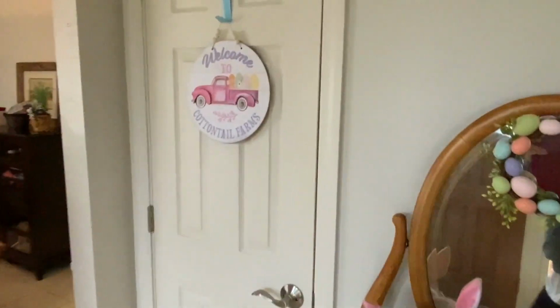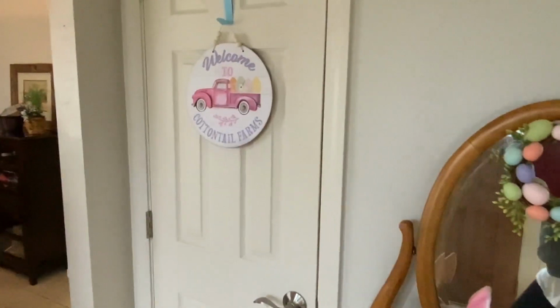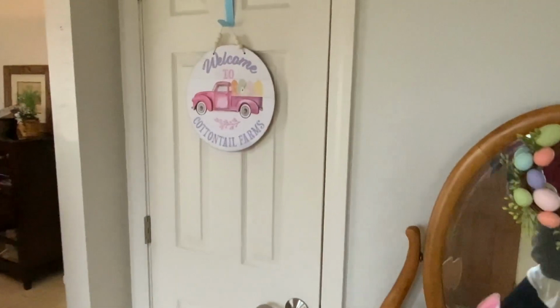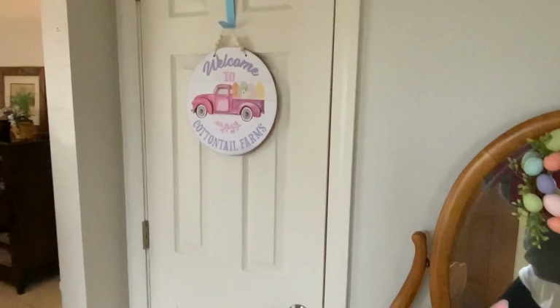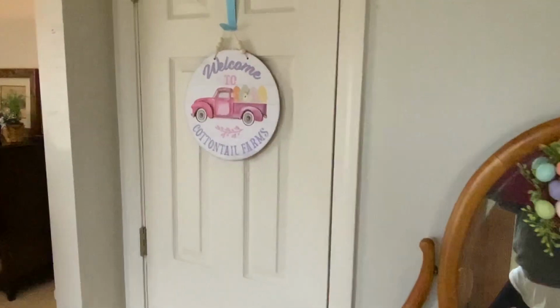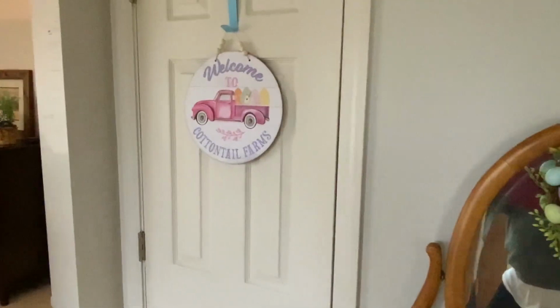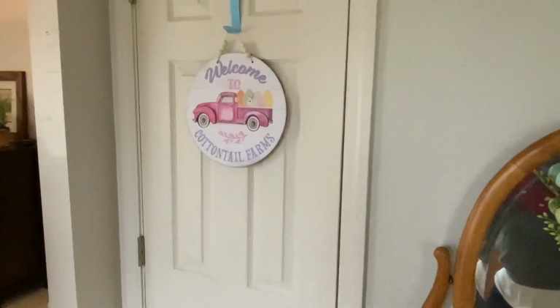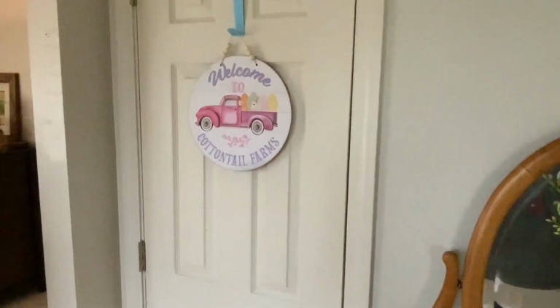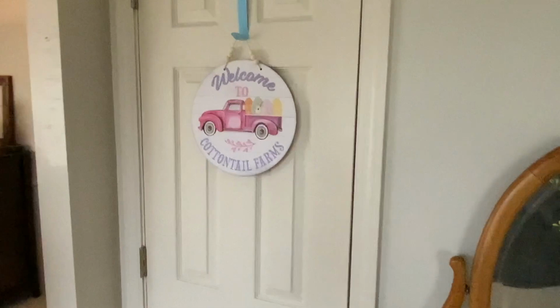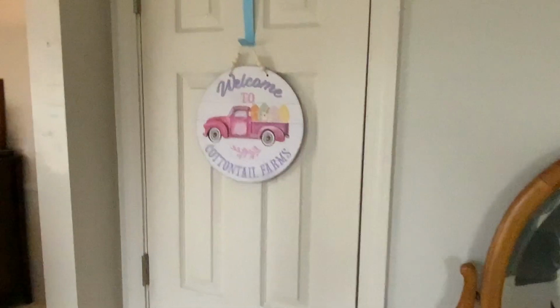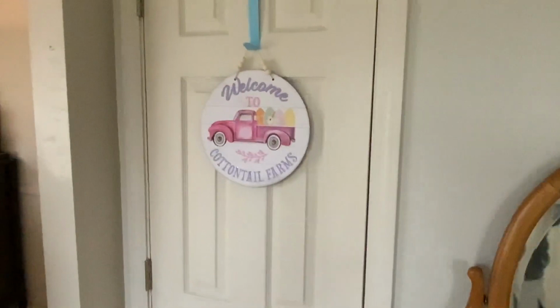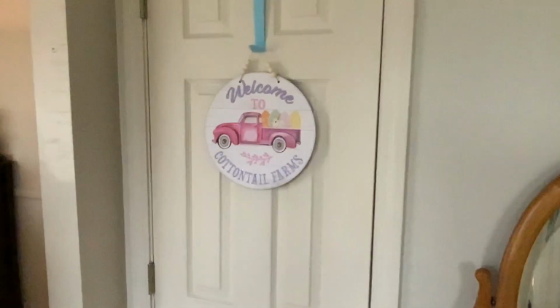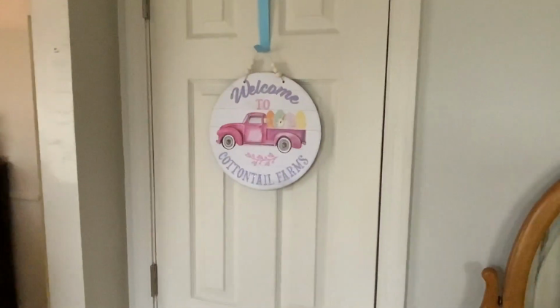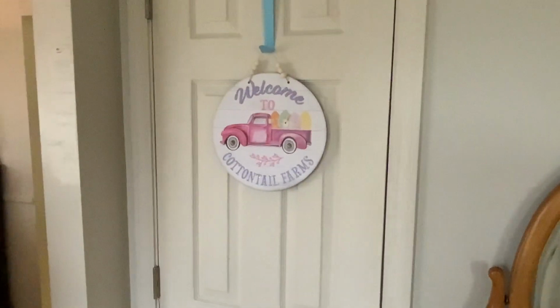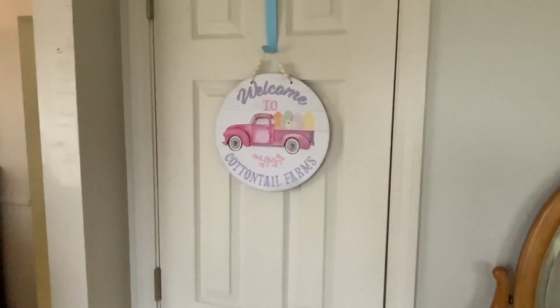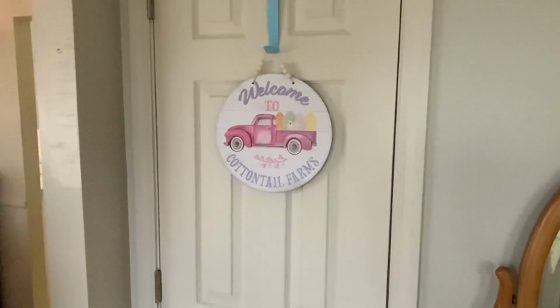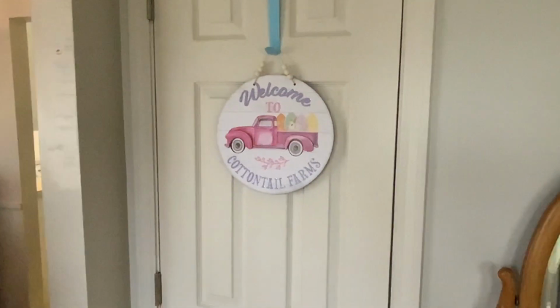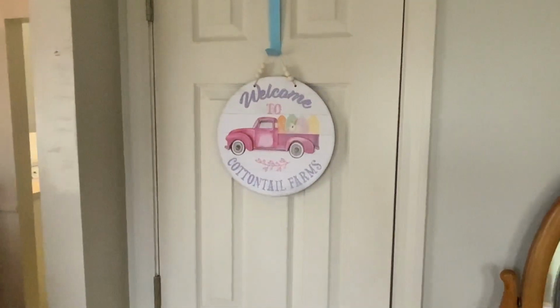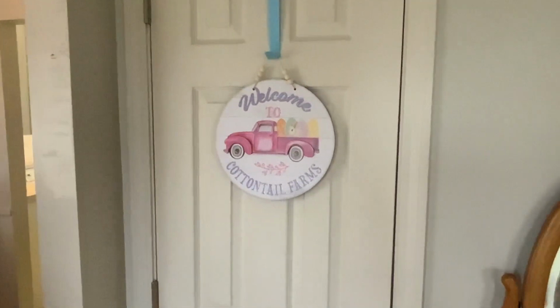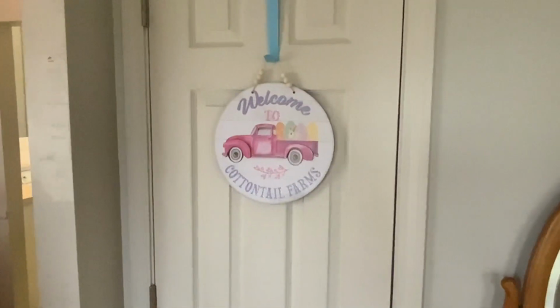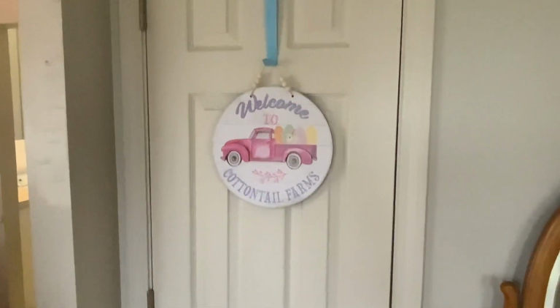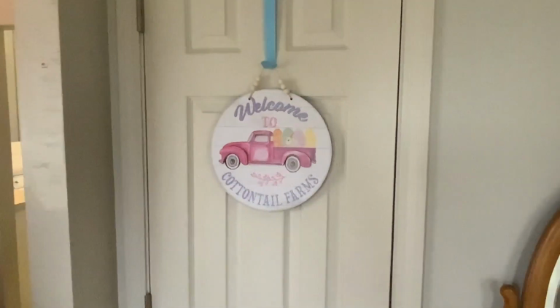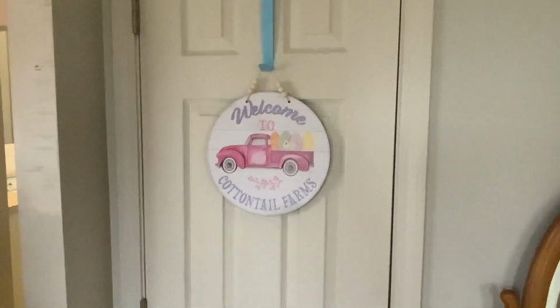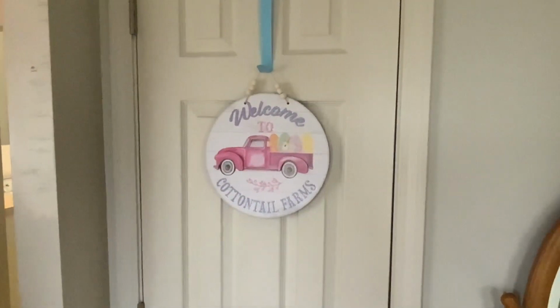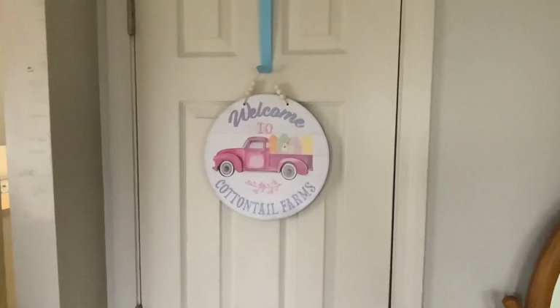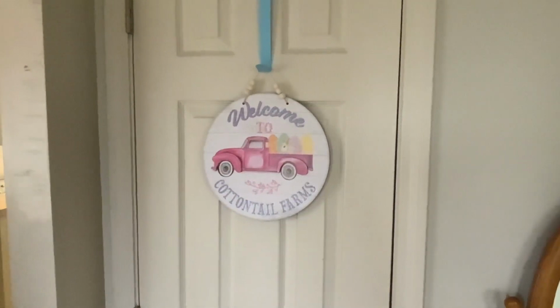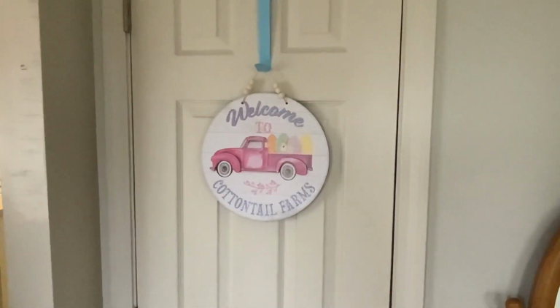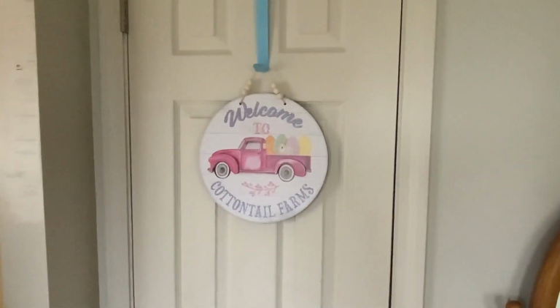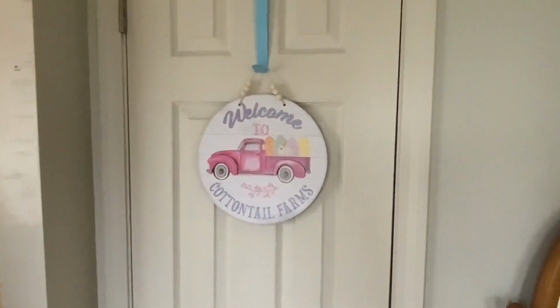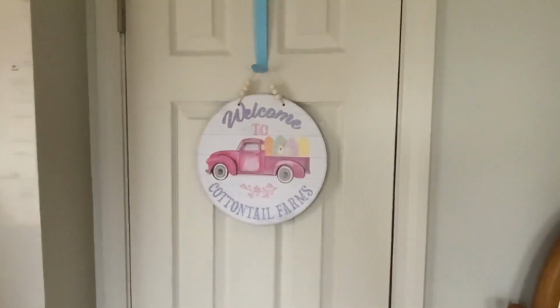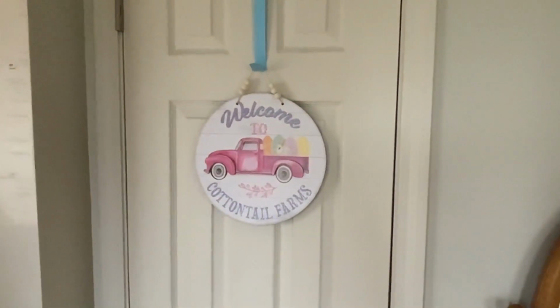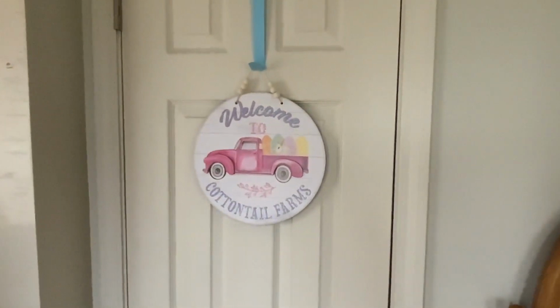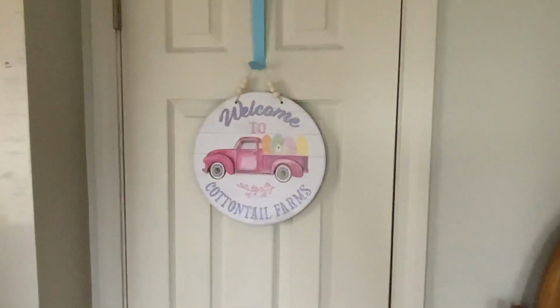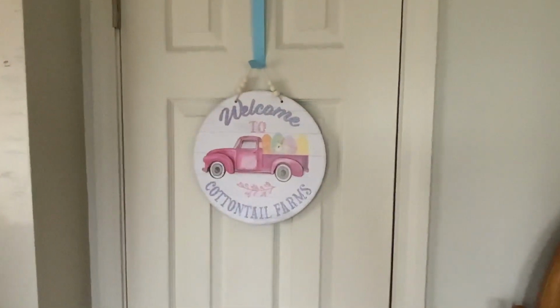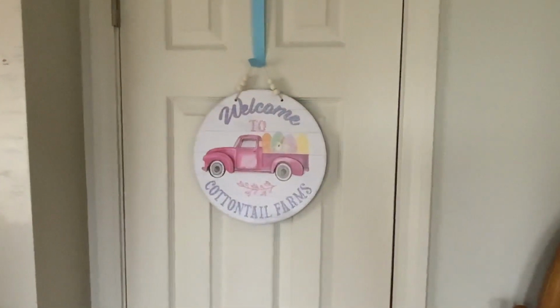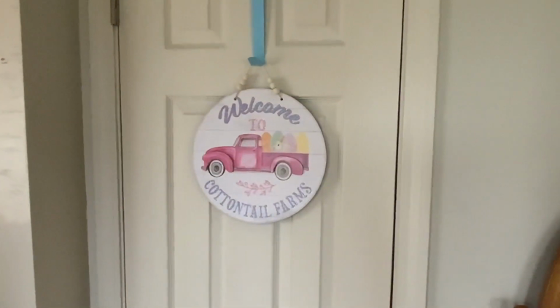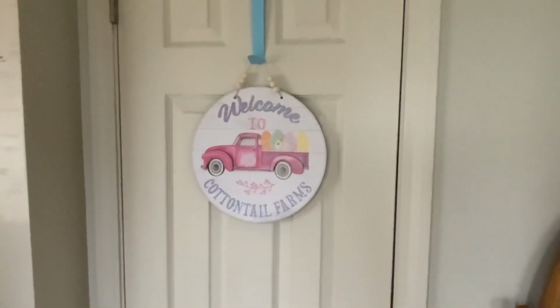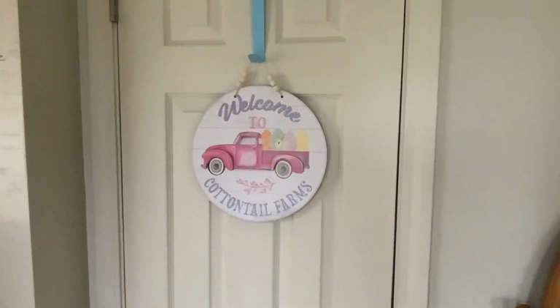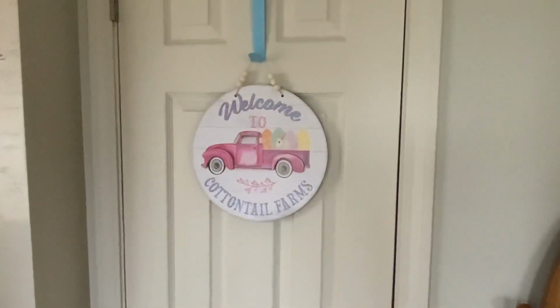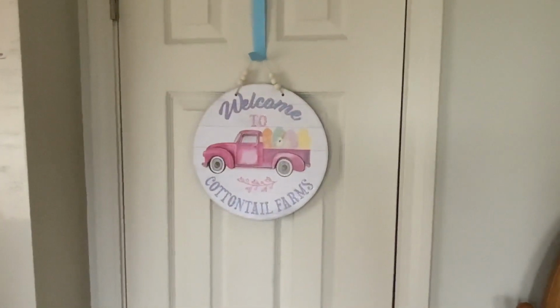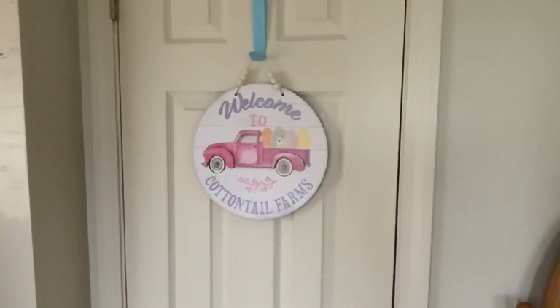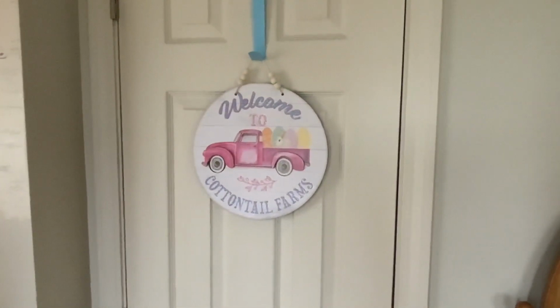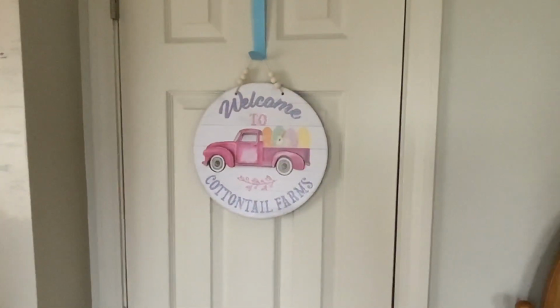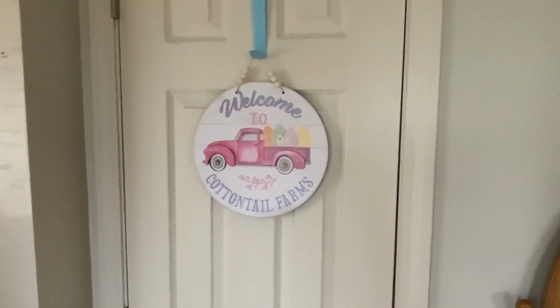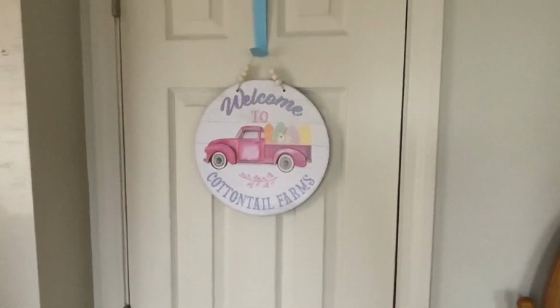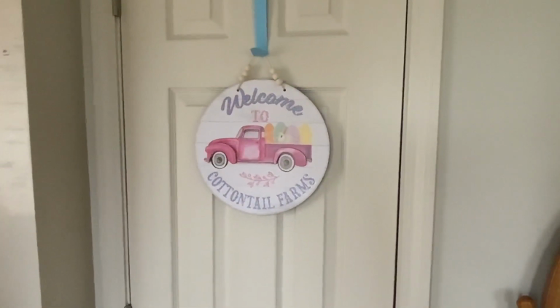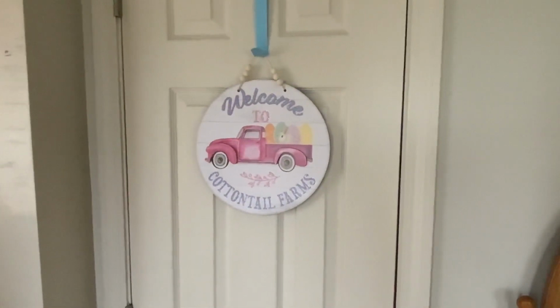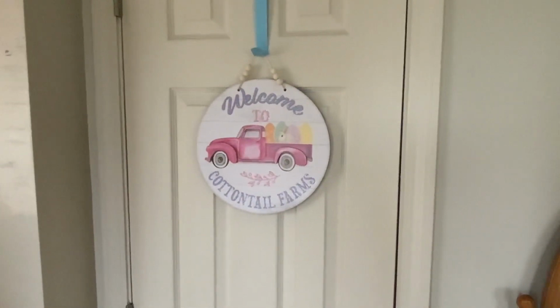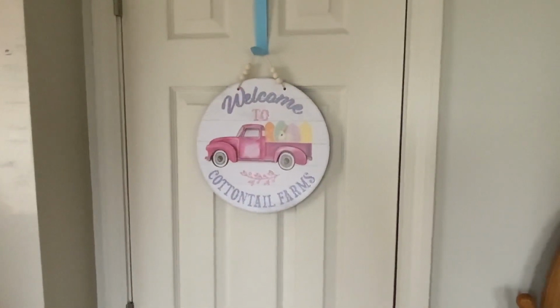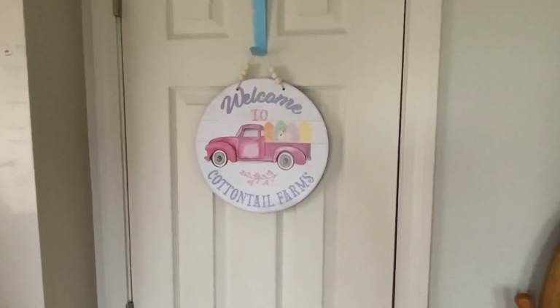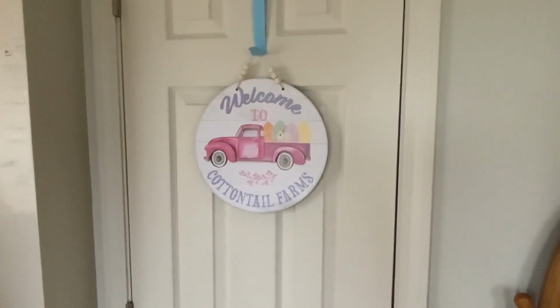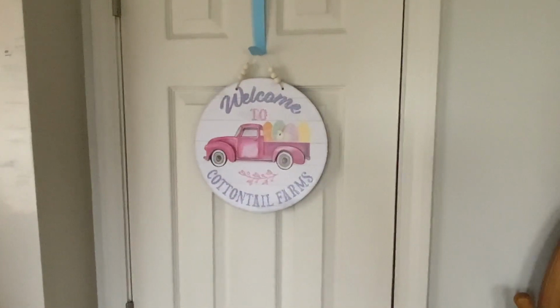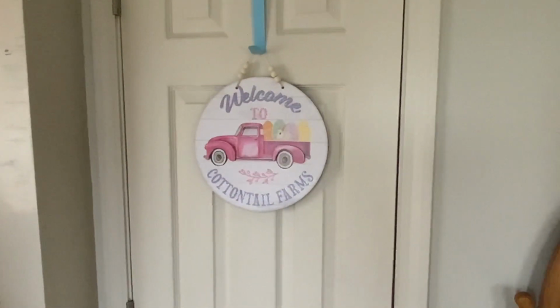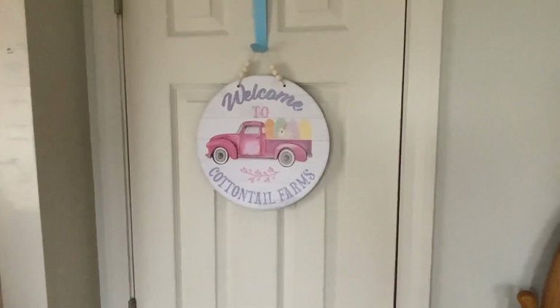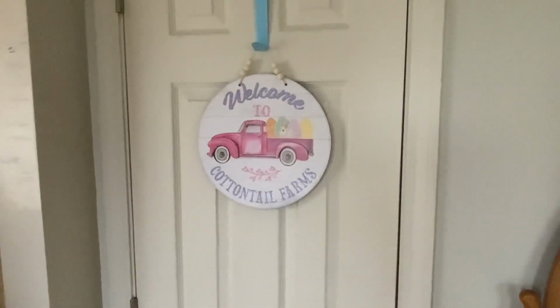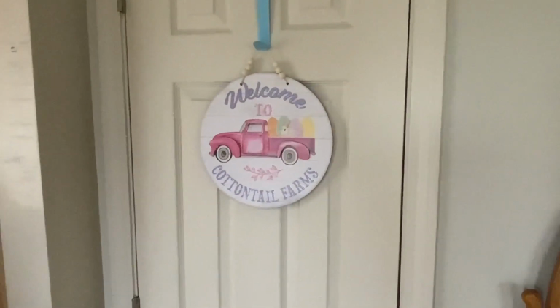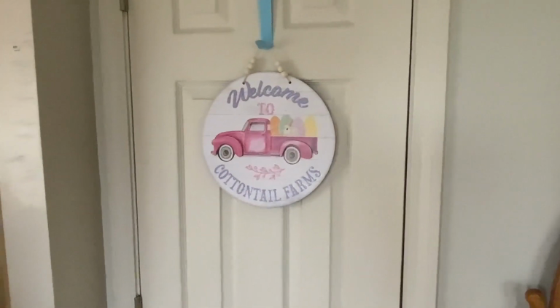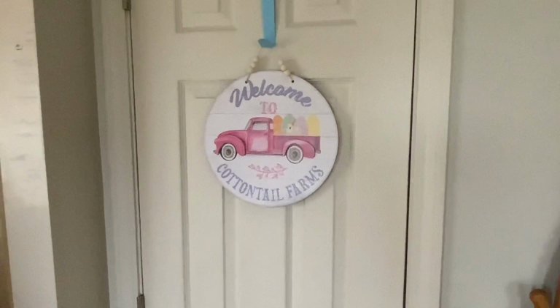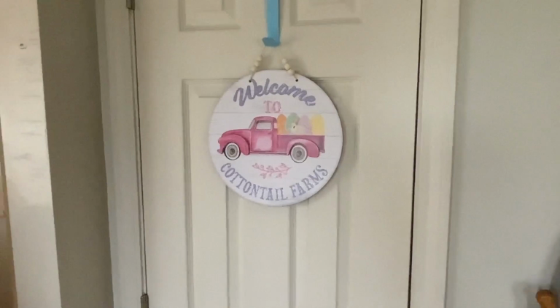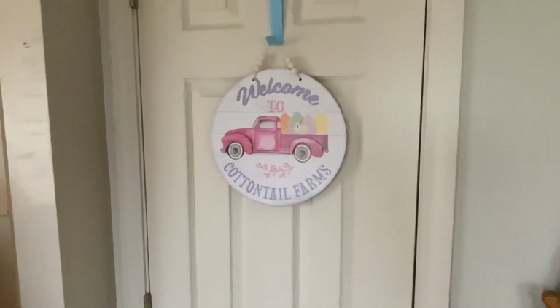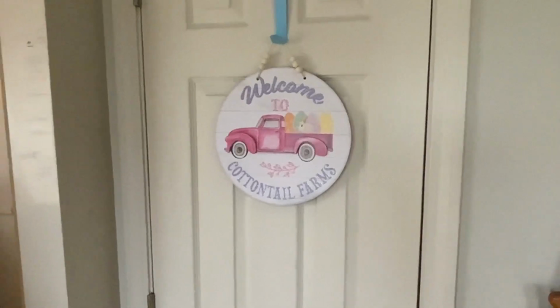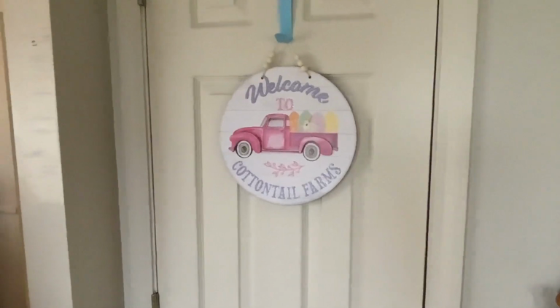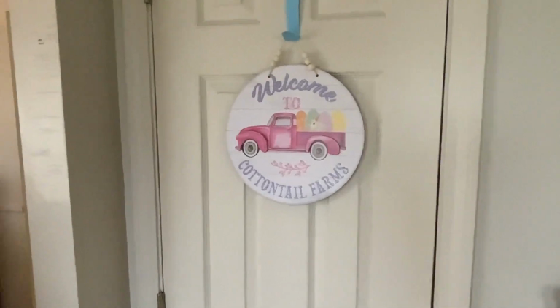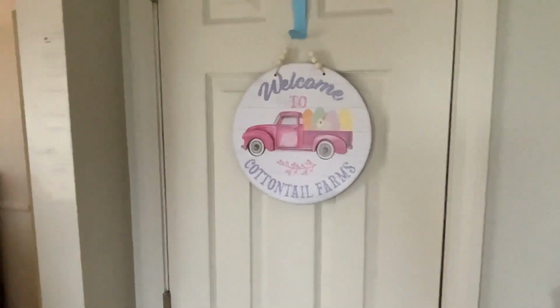Here is my little sign on my closet door — Welcome to Cottontail Farms. I think that's so cute.